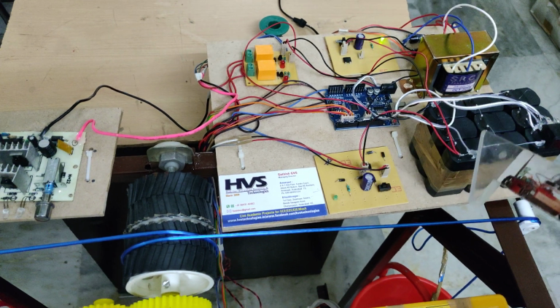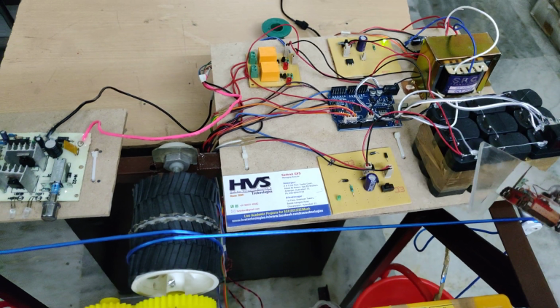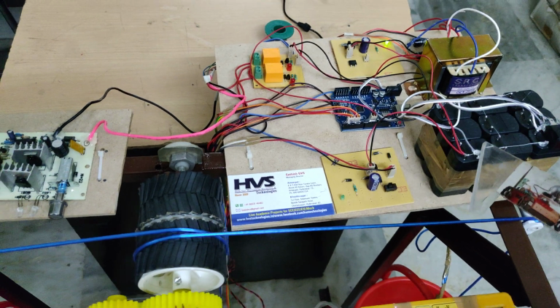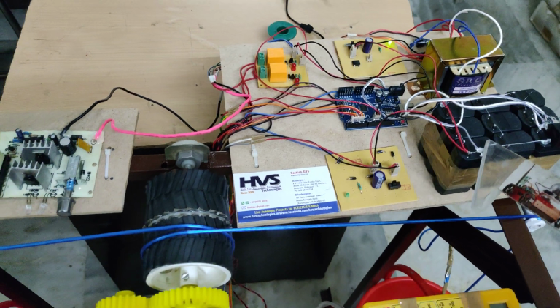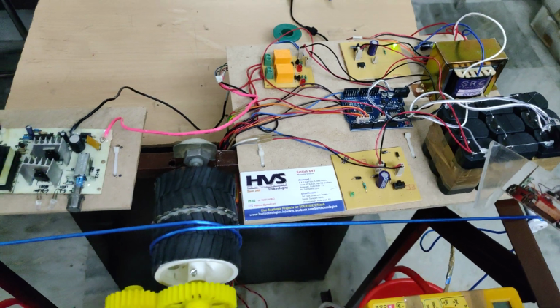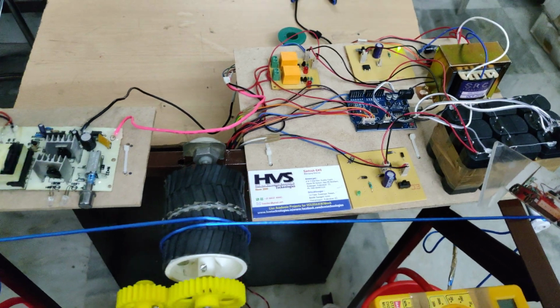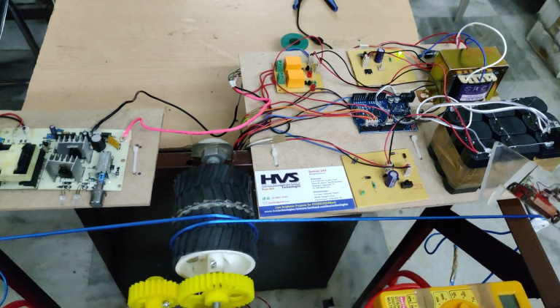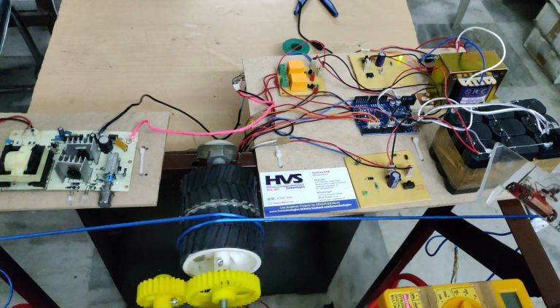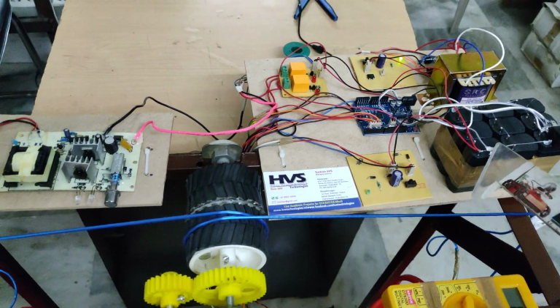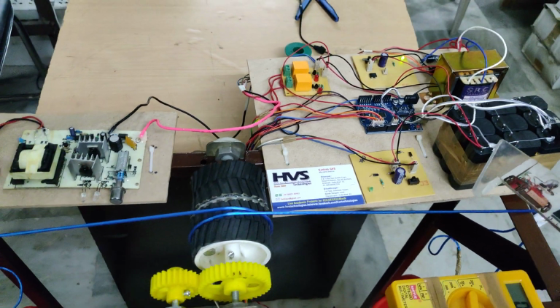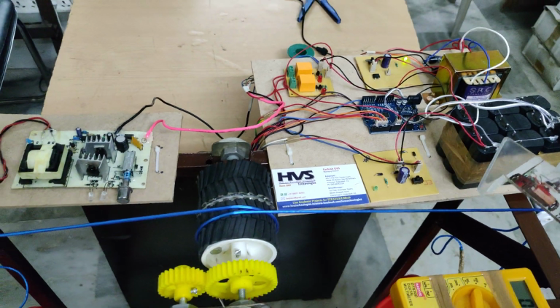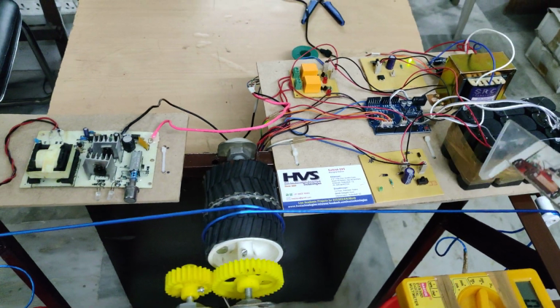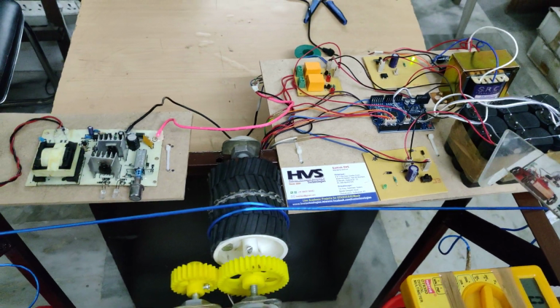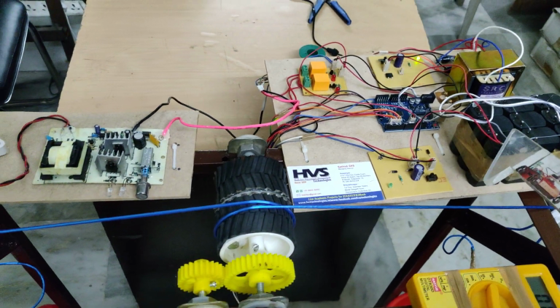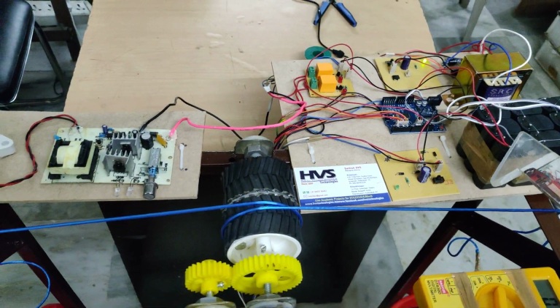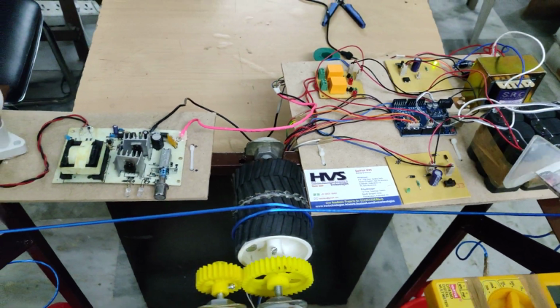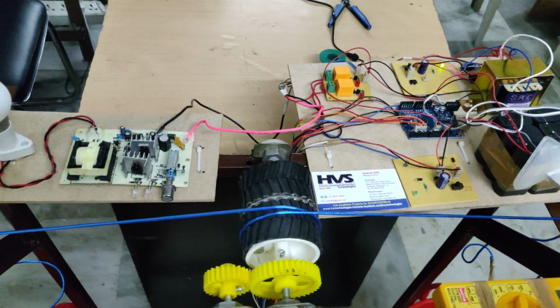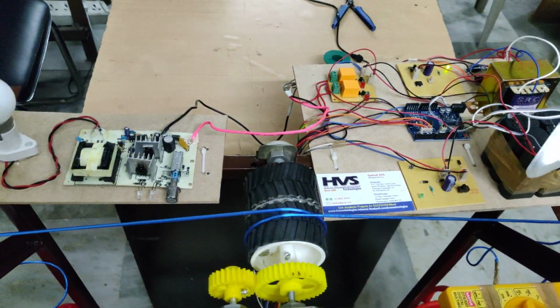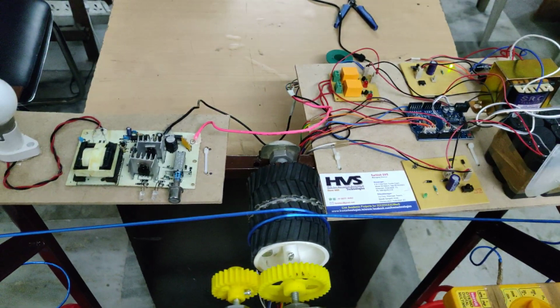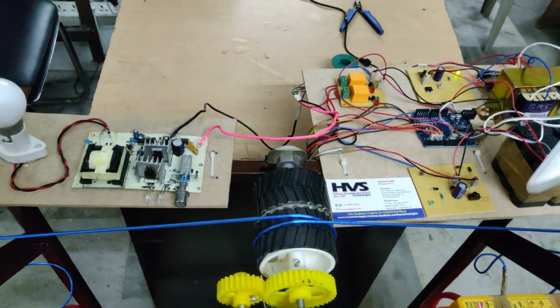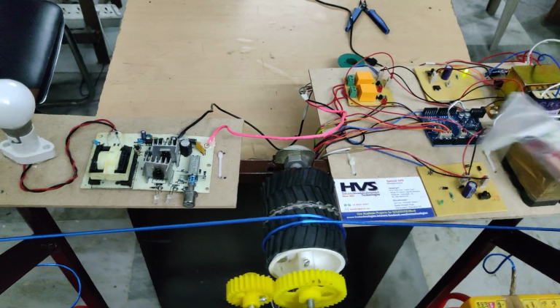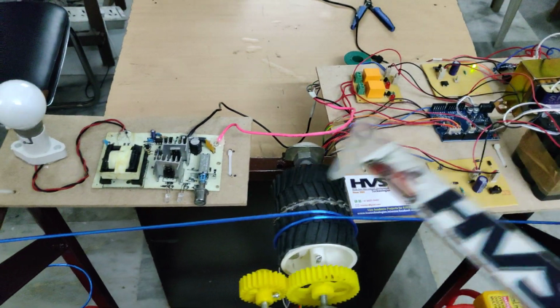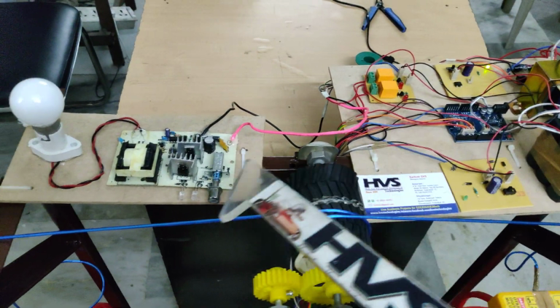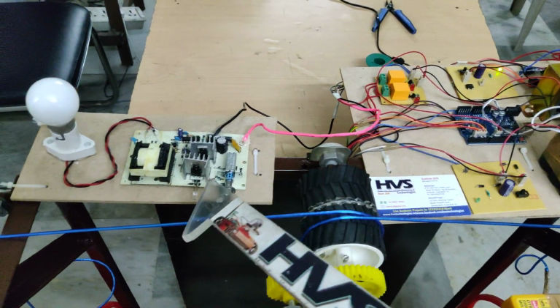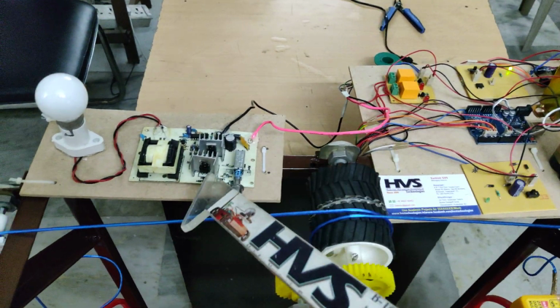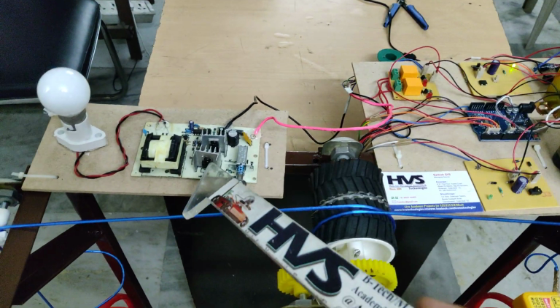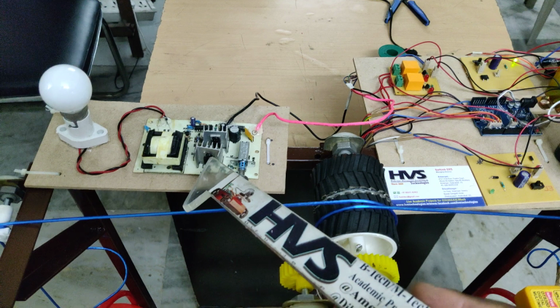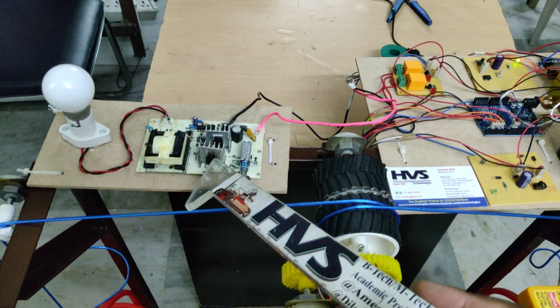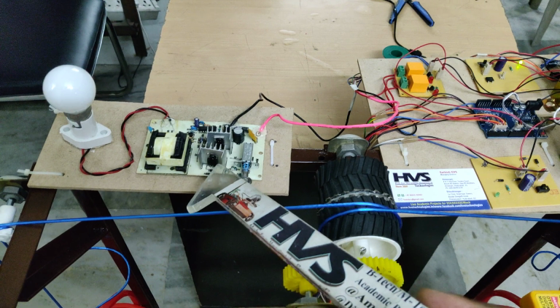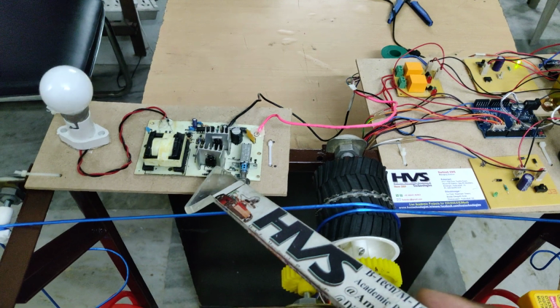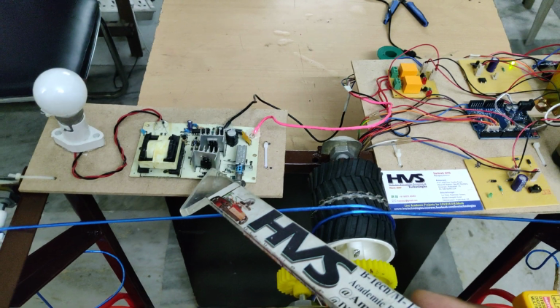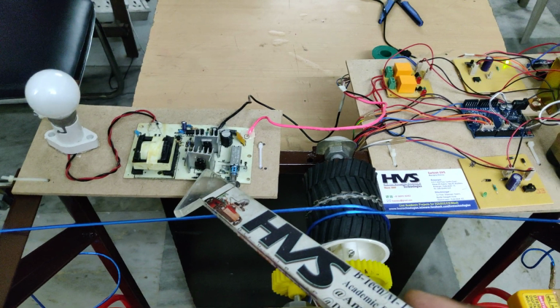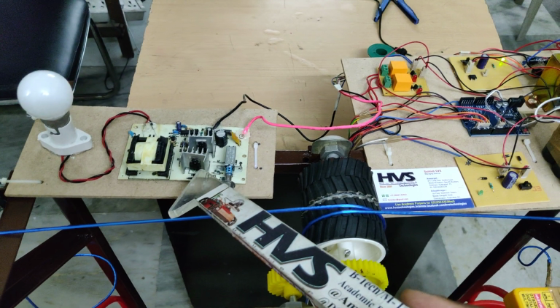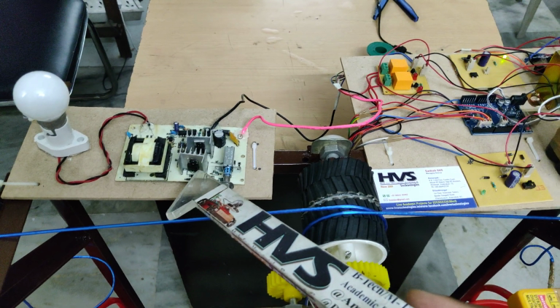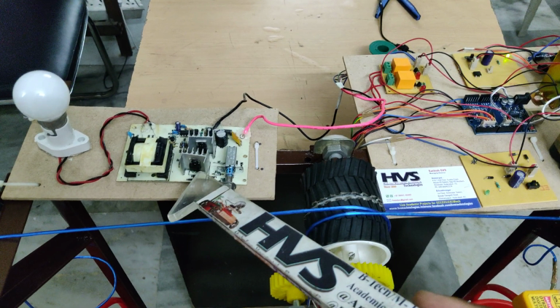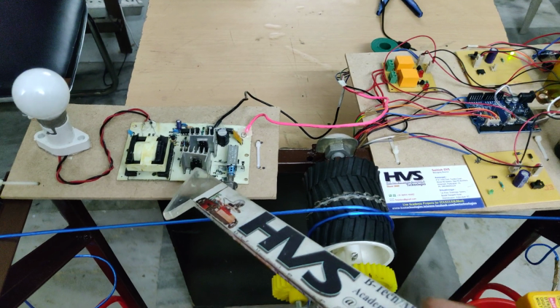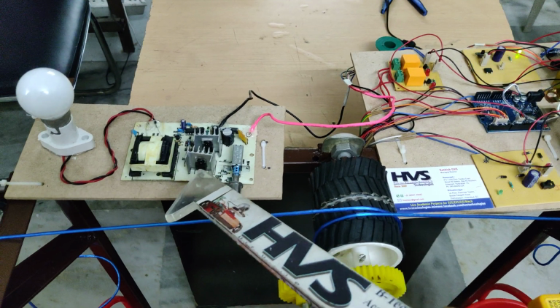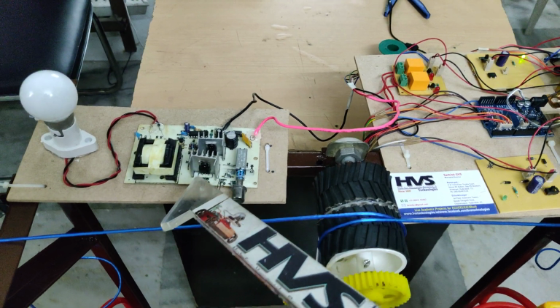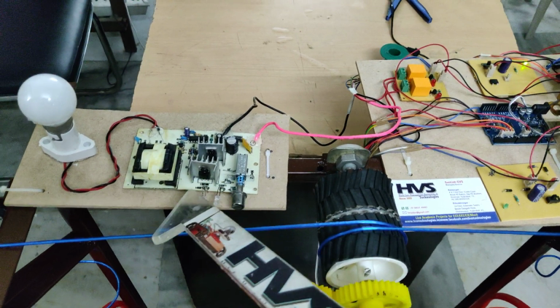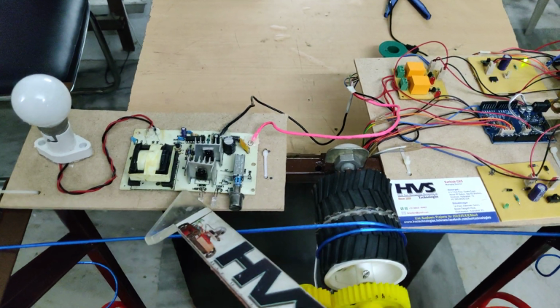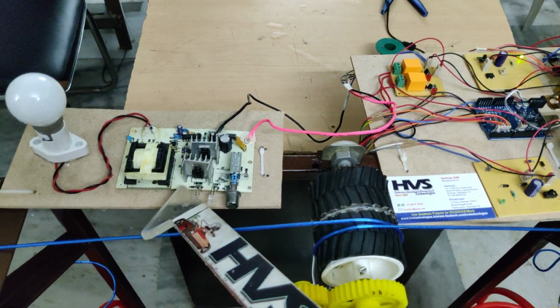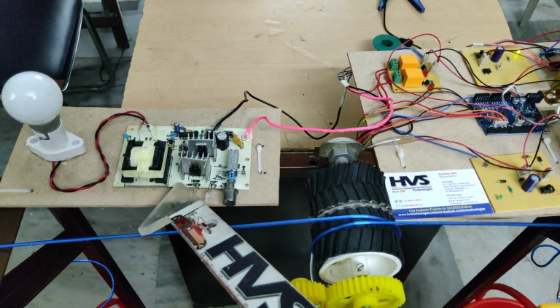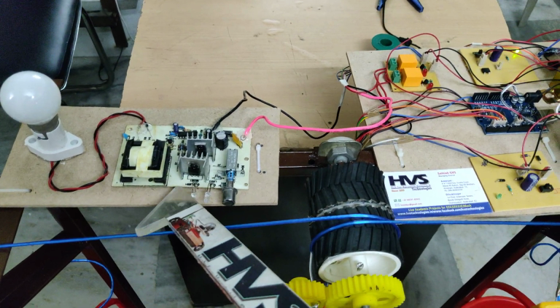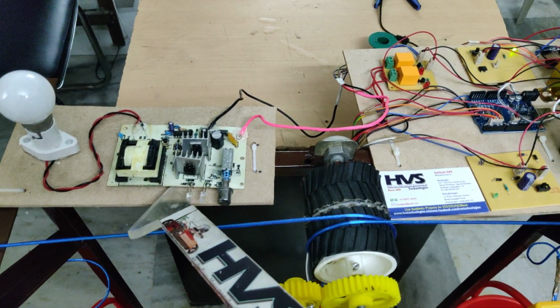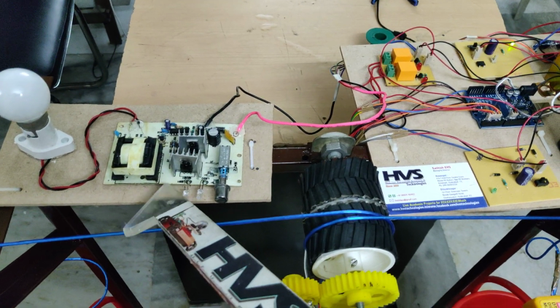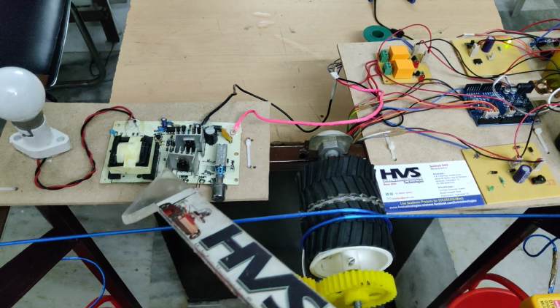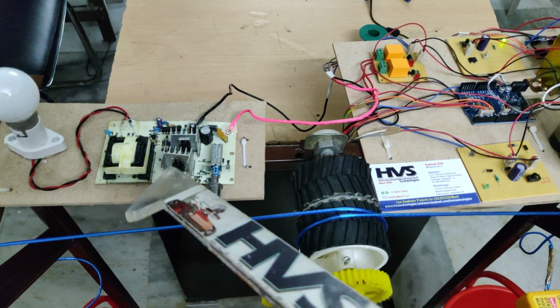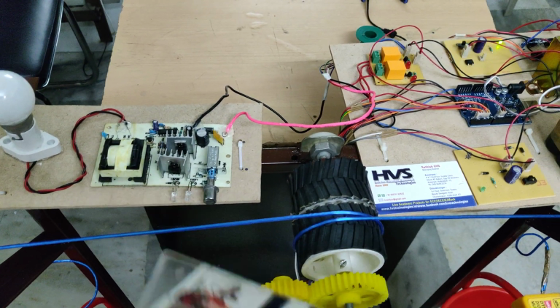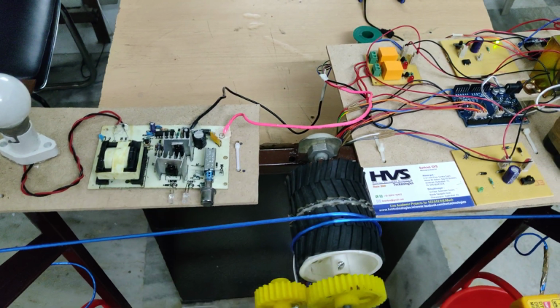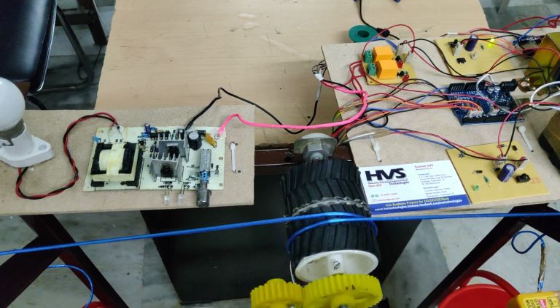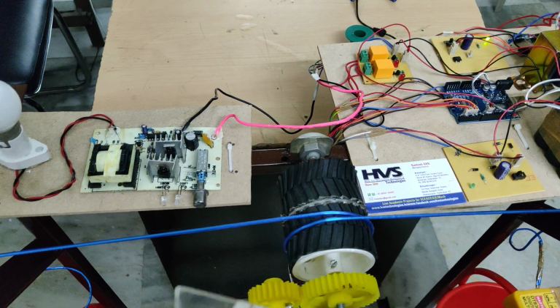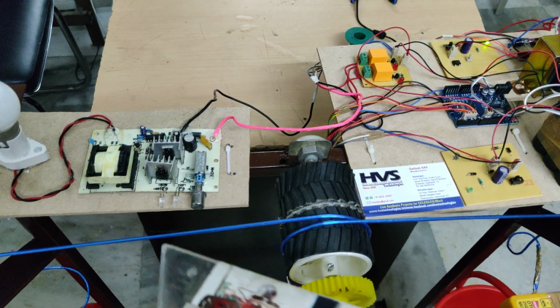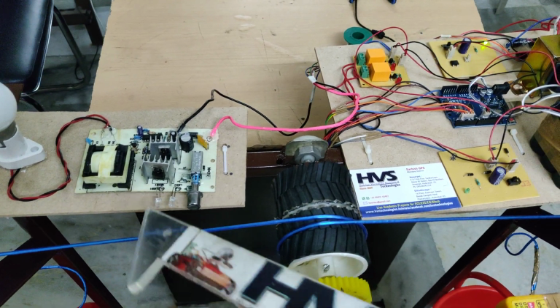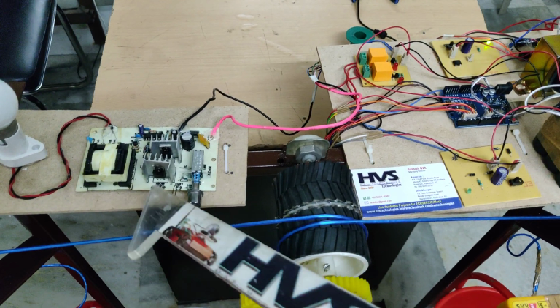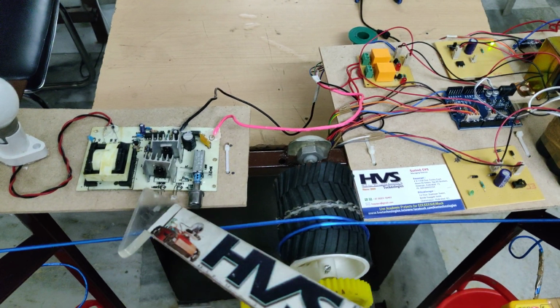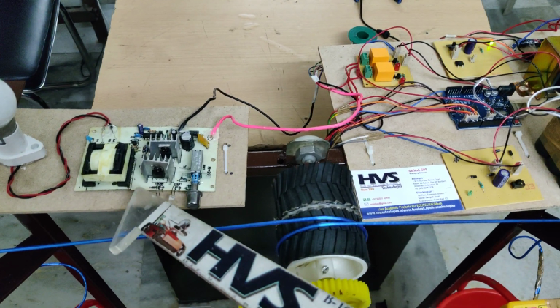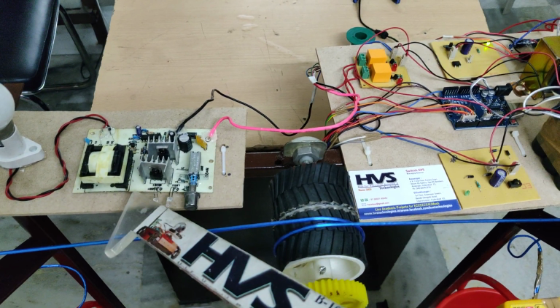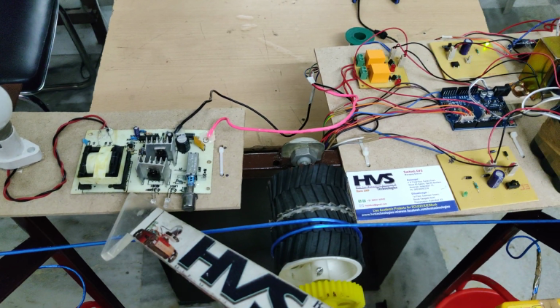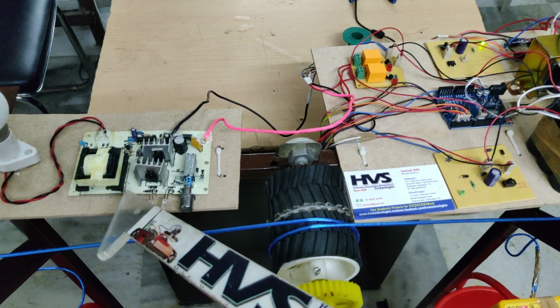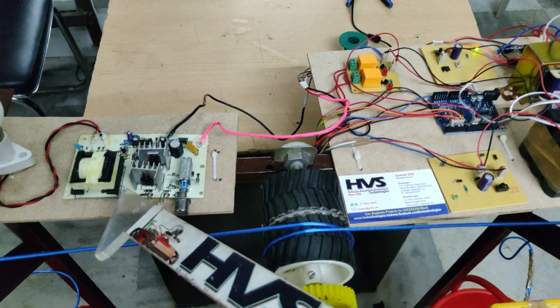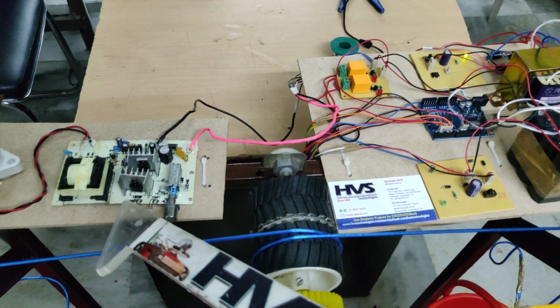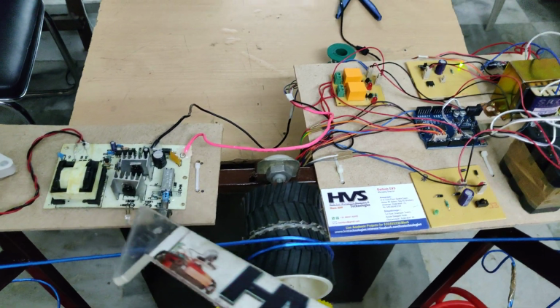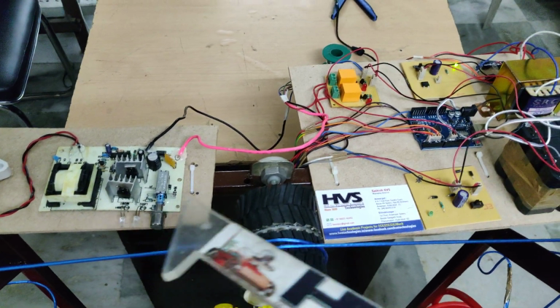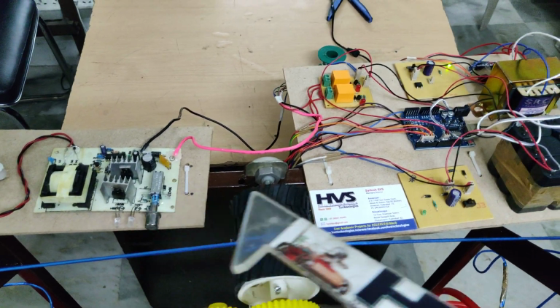After generating the voltage it will be utilized by this inverter circuit. We have developed an inverter of 12 volts, 50 watts.